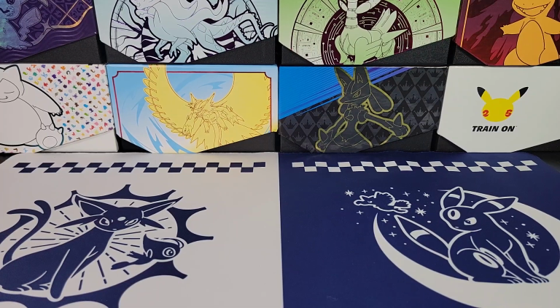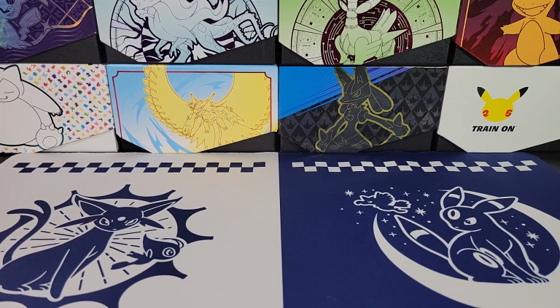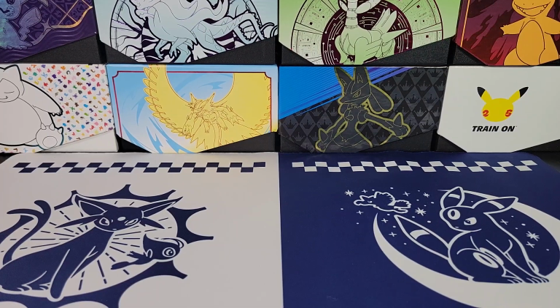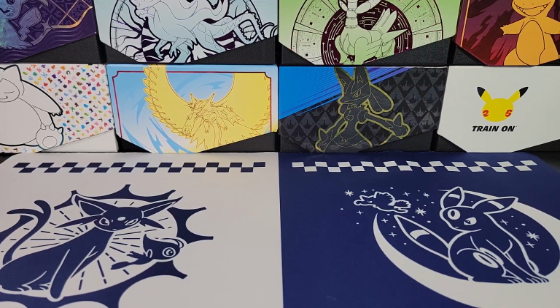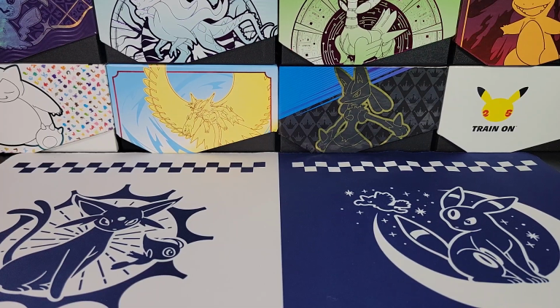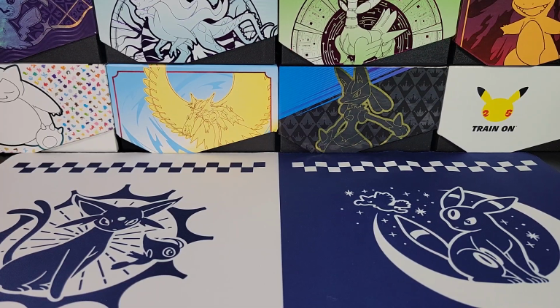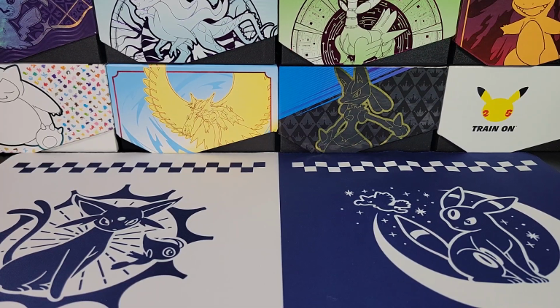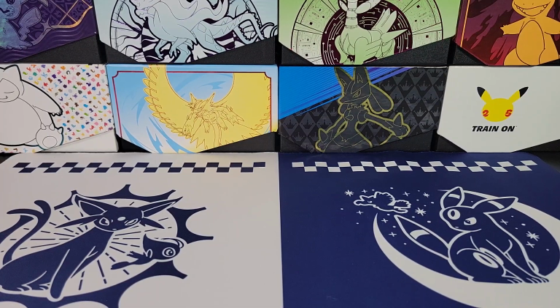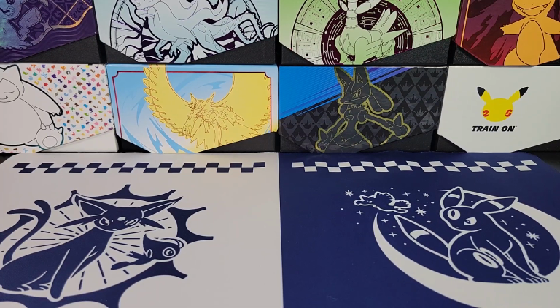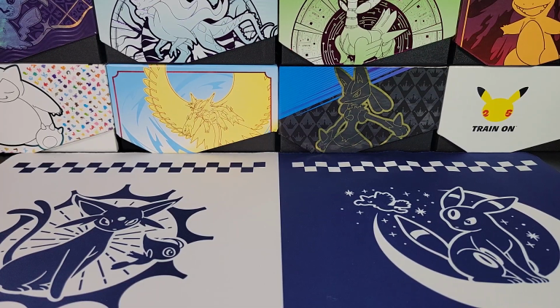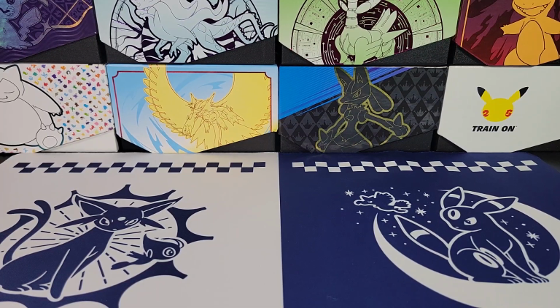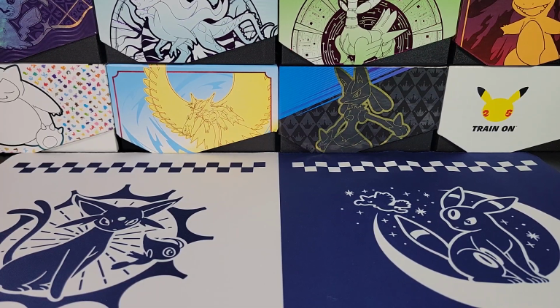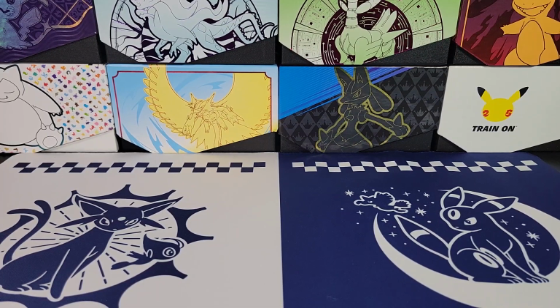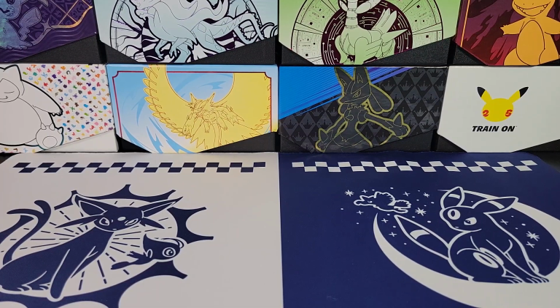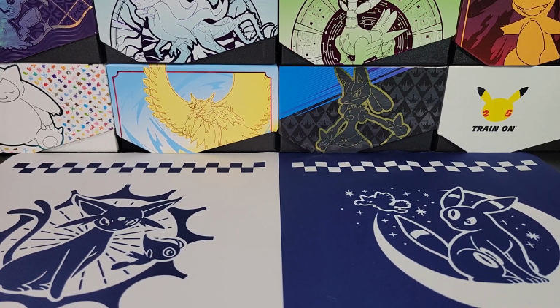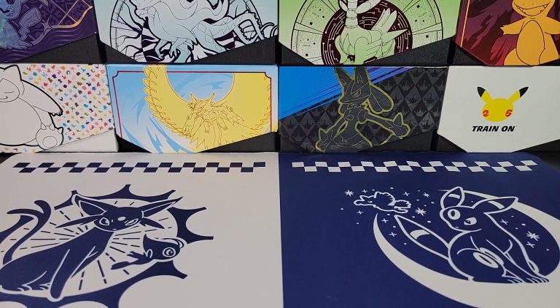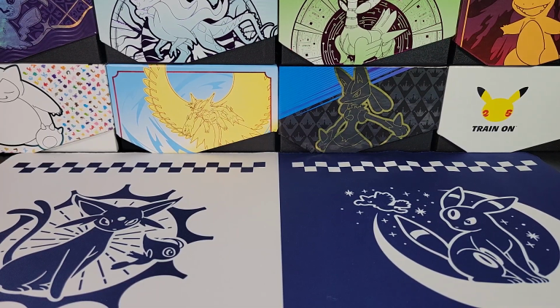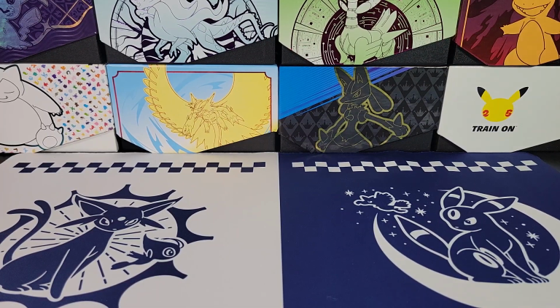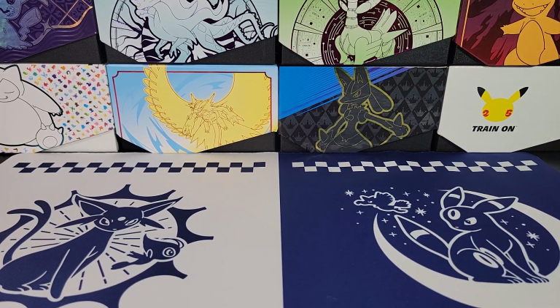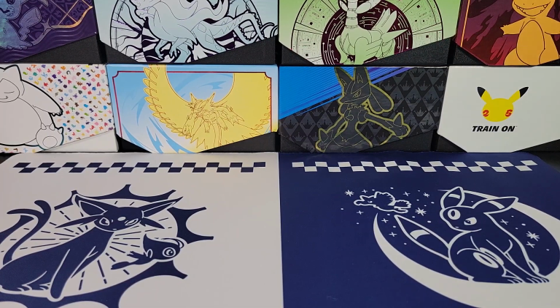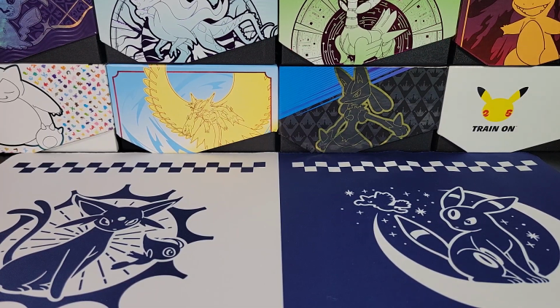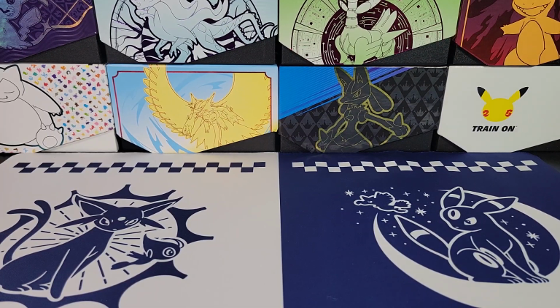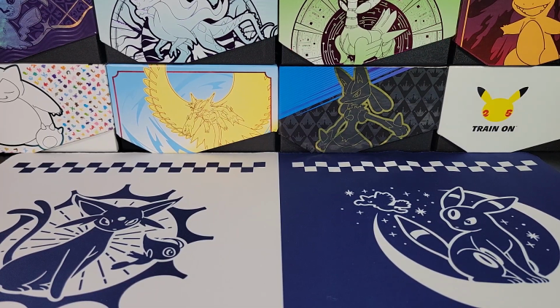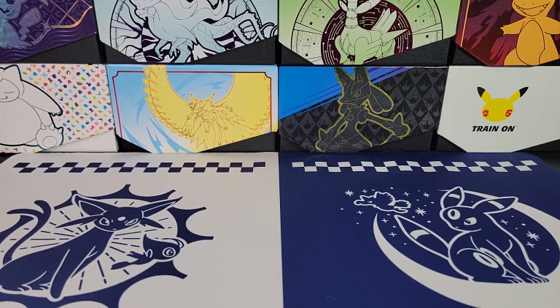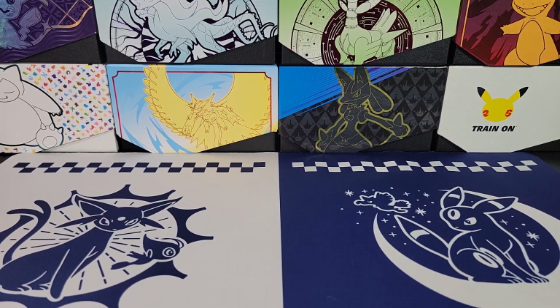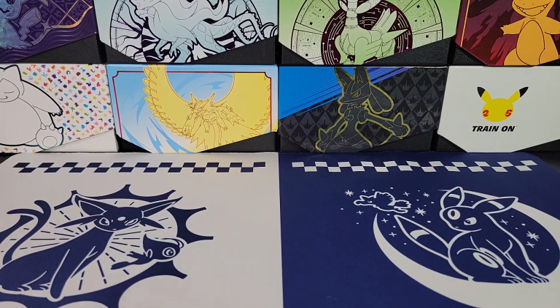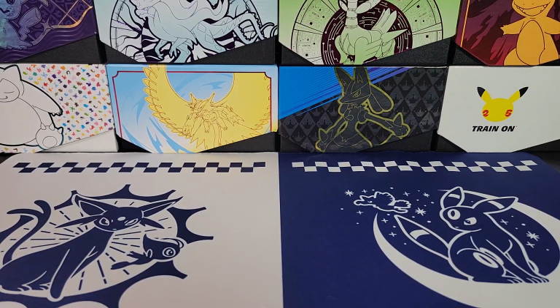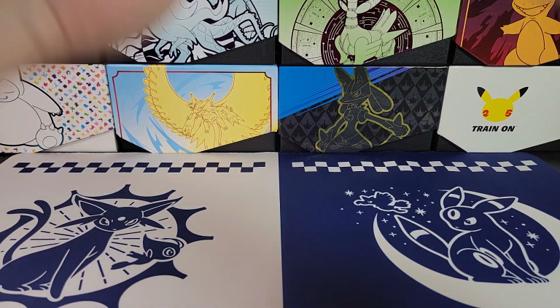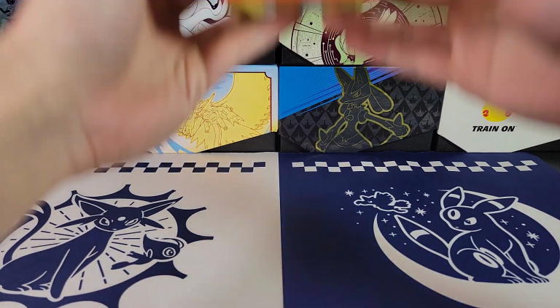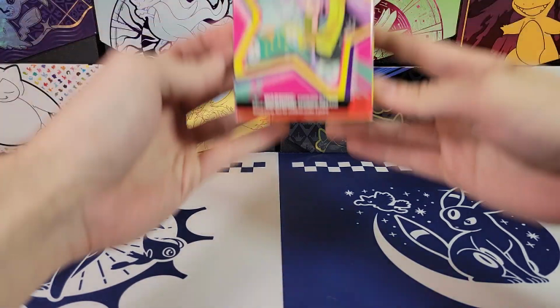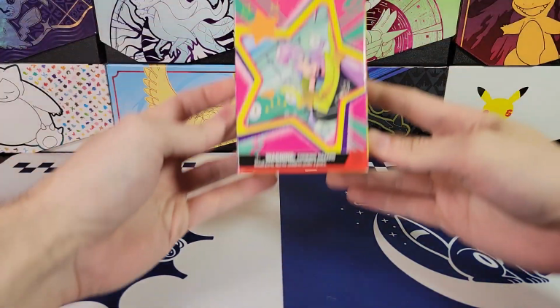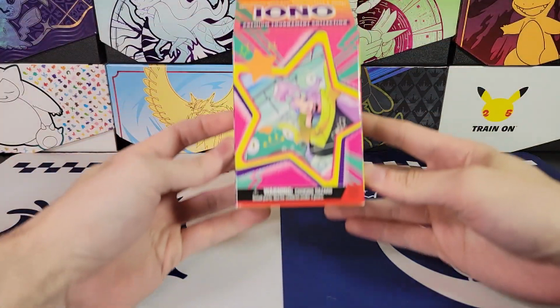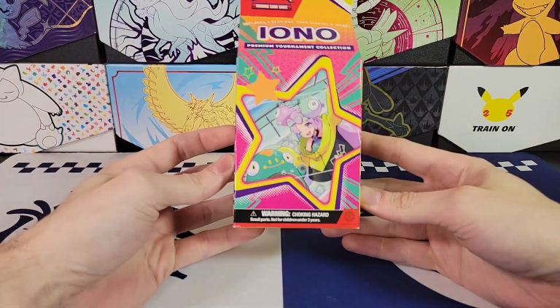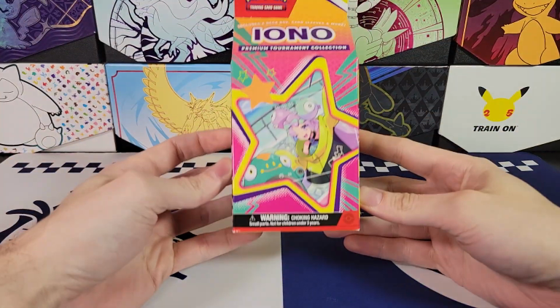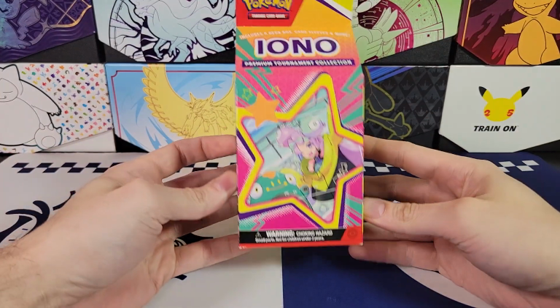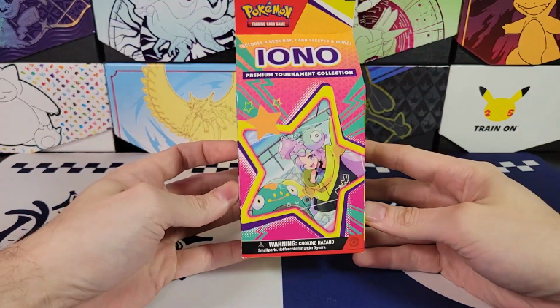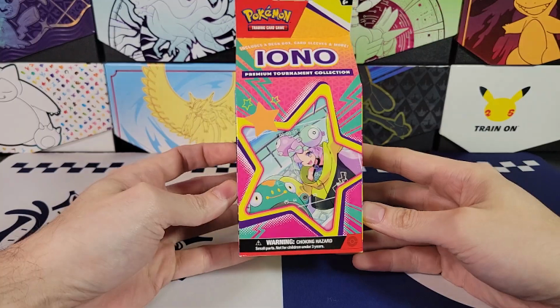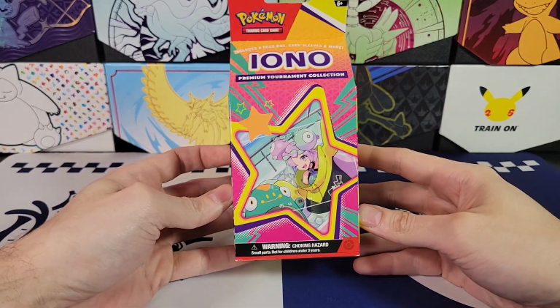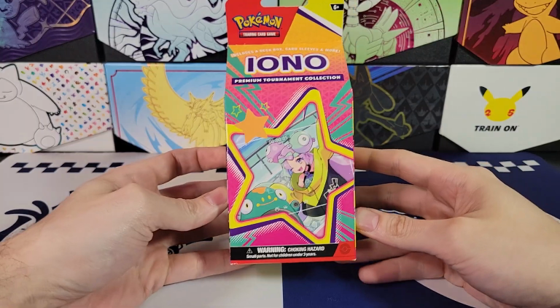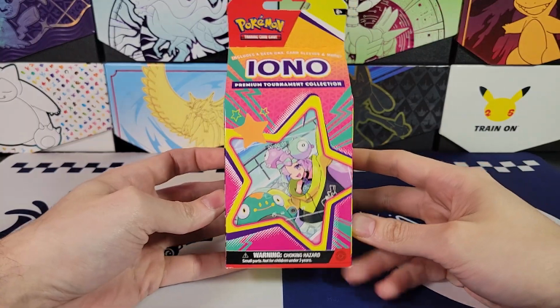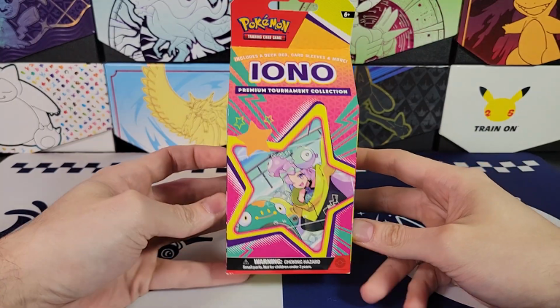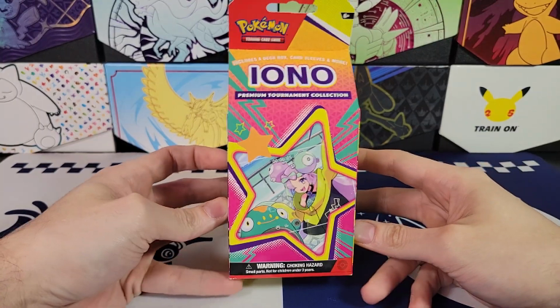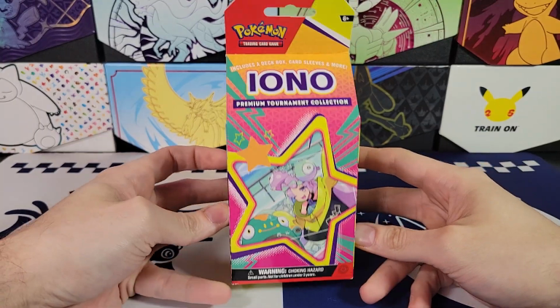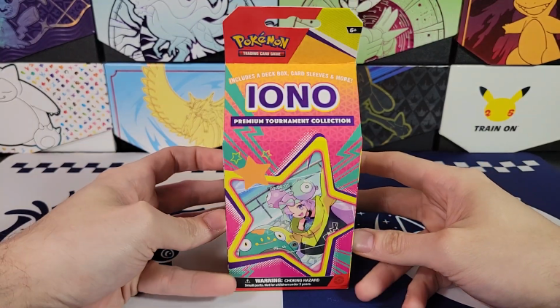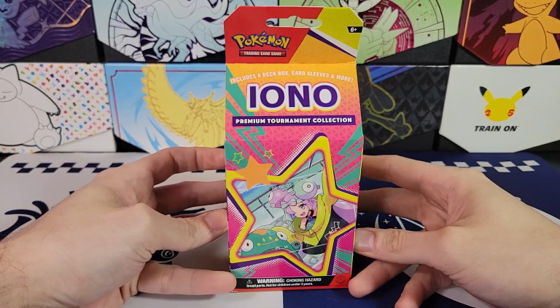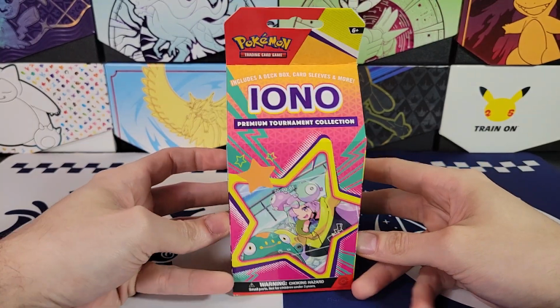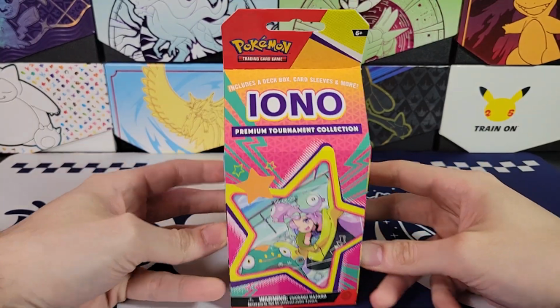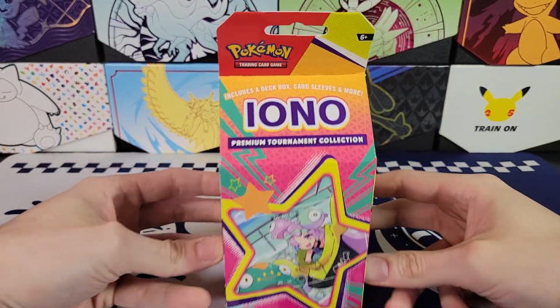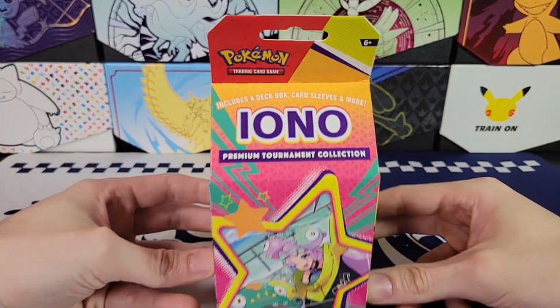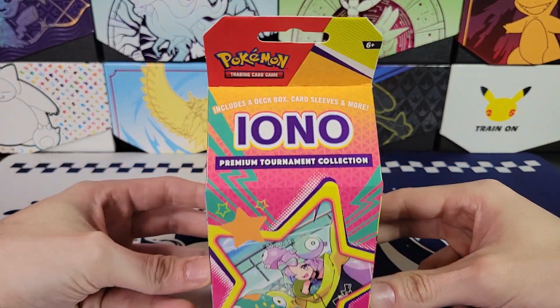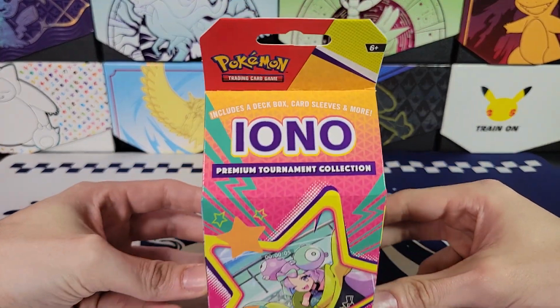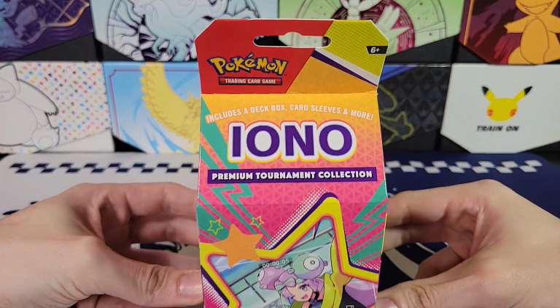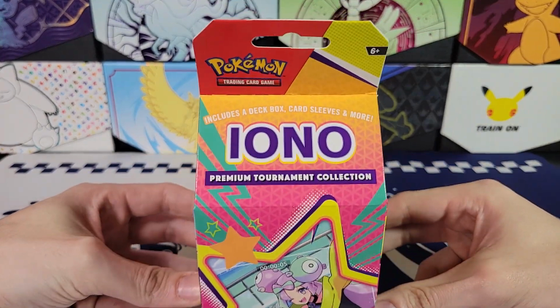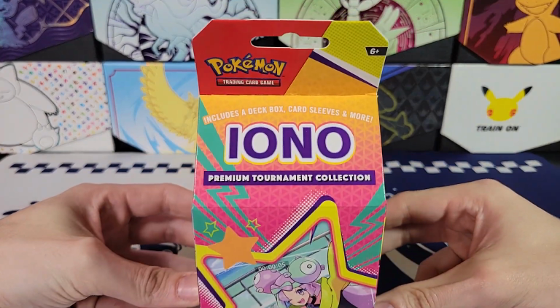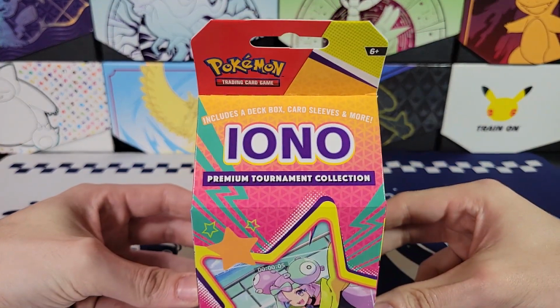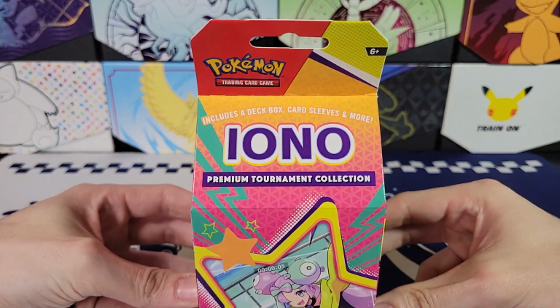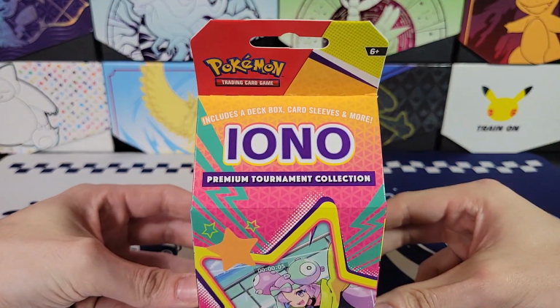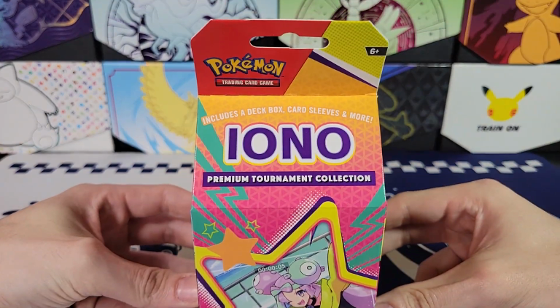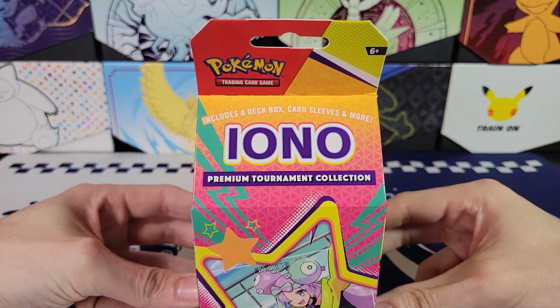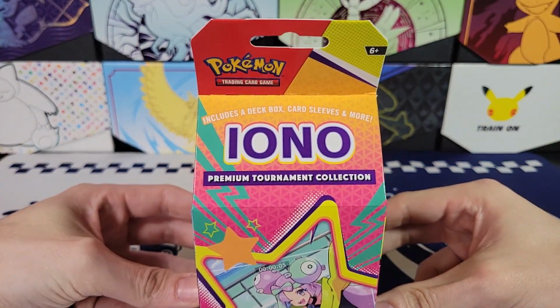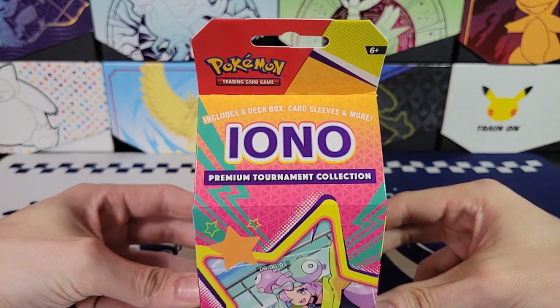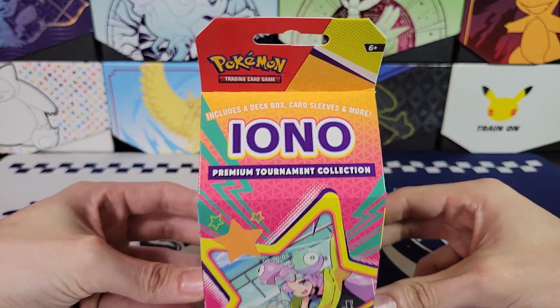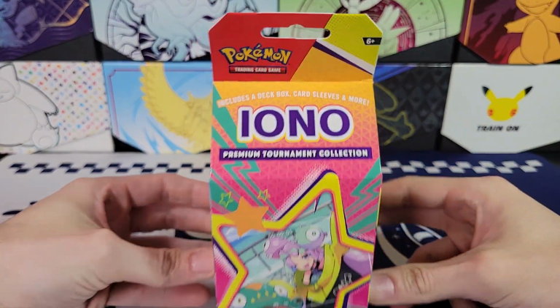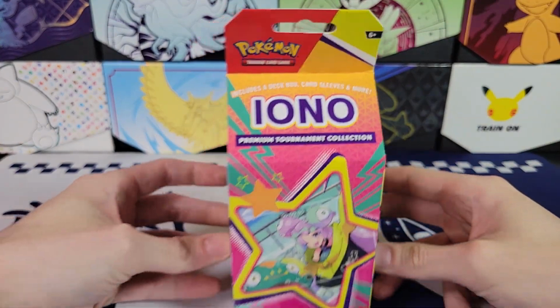Hello and welcome back to TCG Dreamland. Today we've got the IONO Premium Tournament Collection.